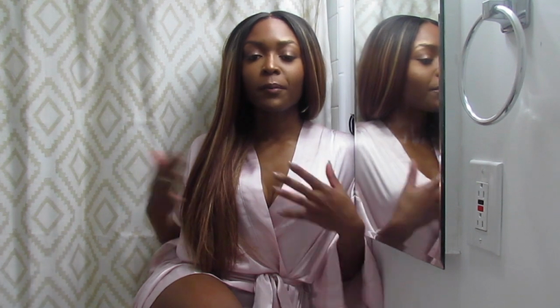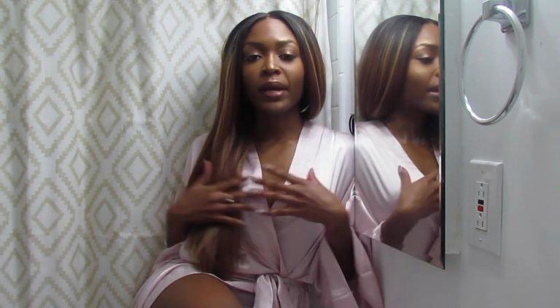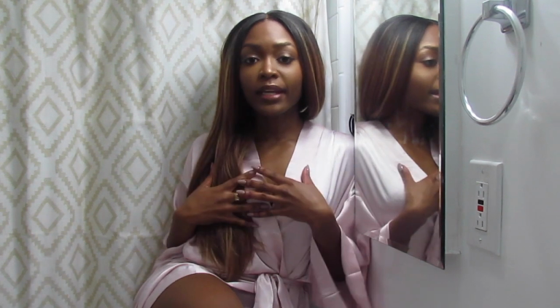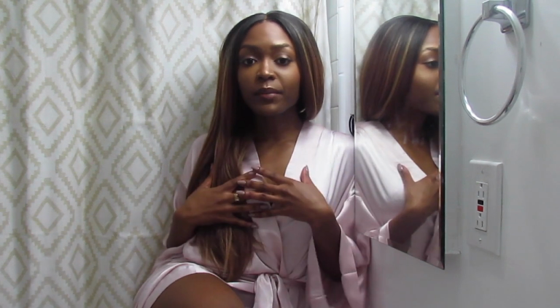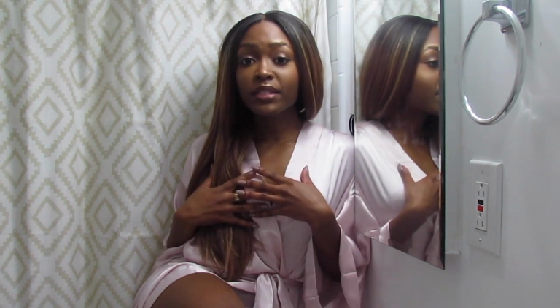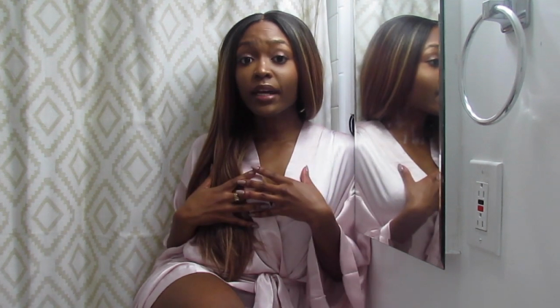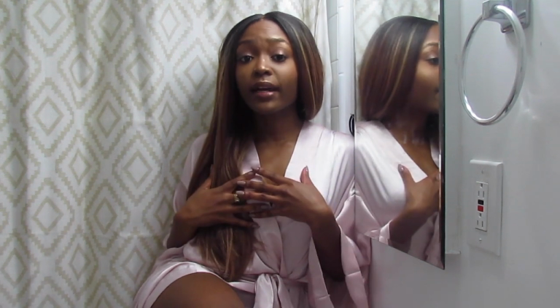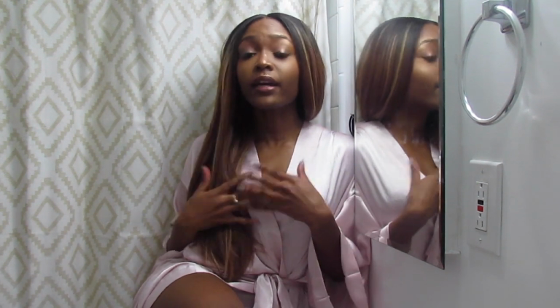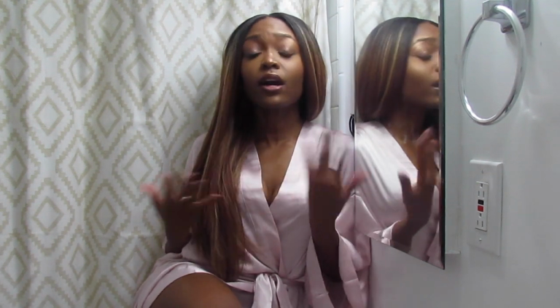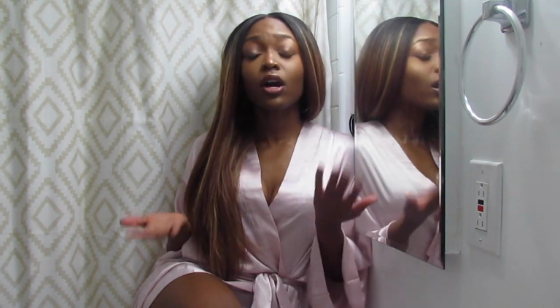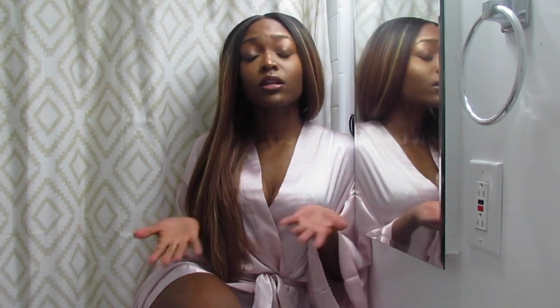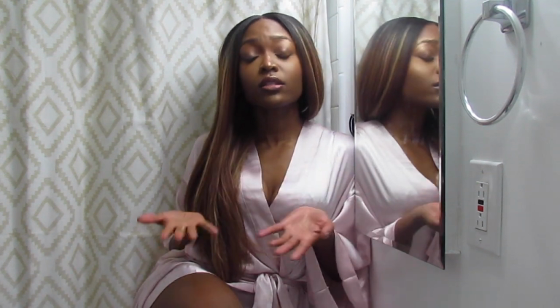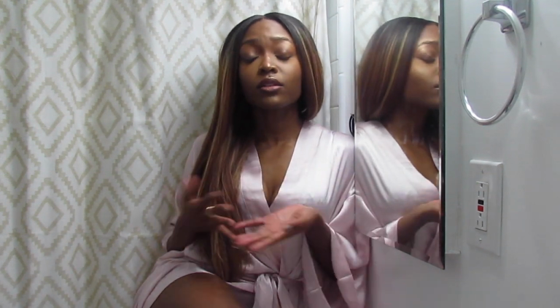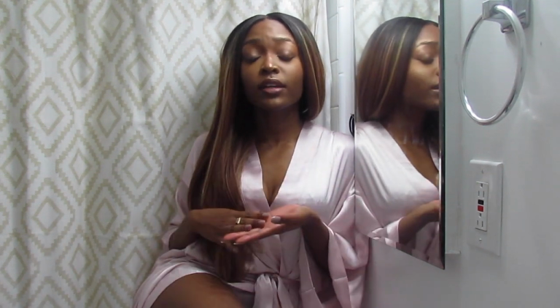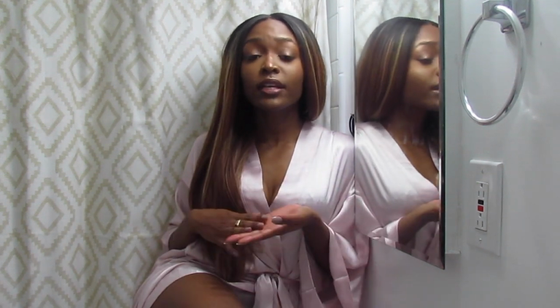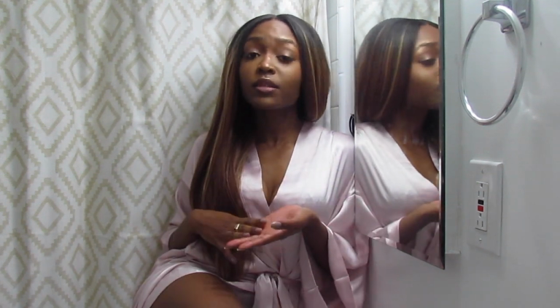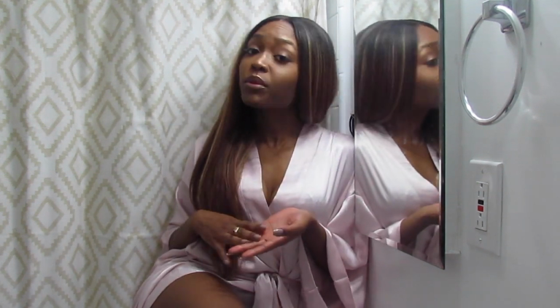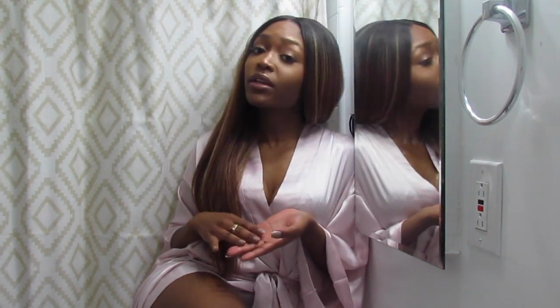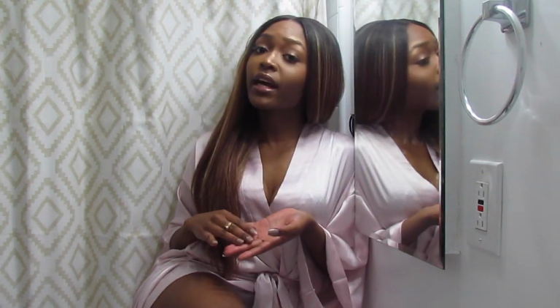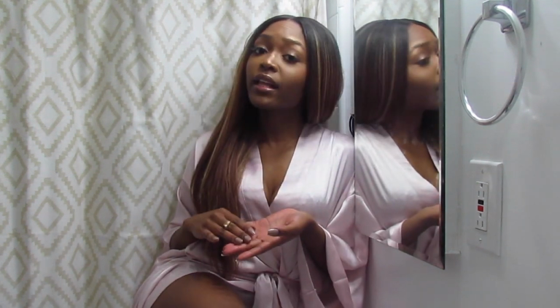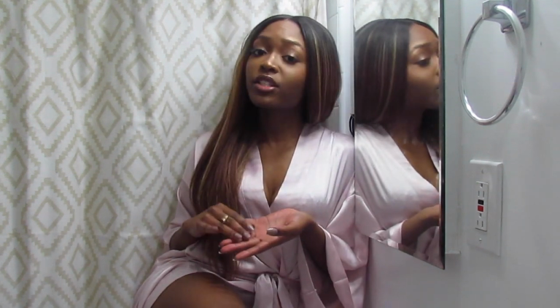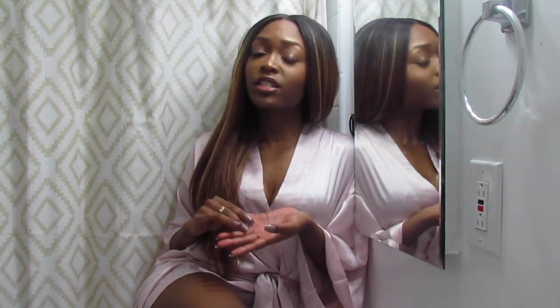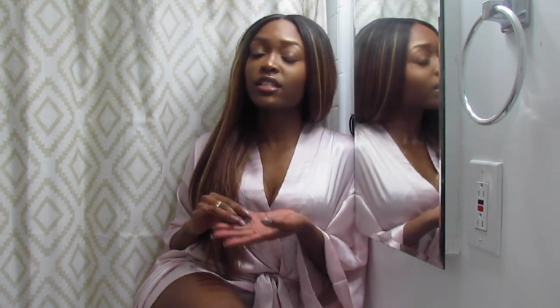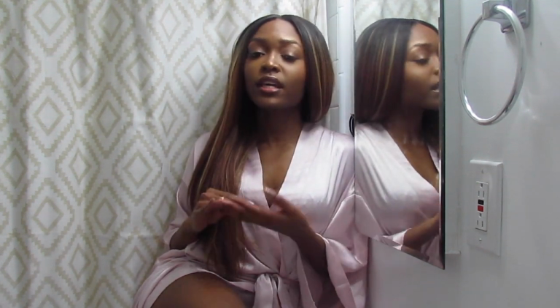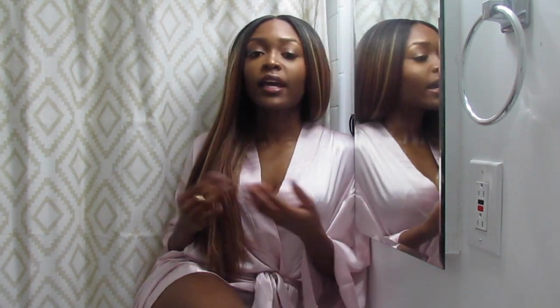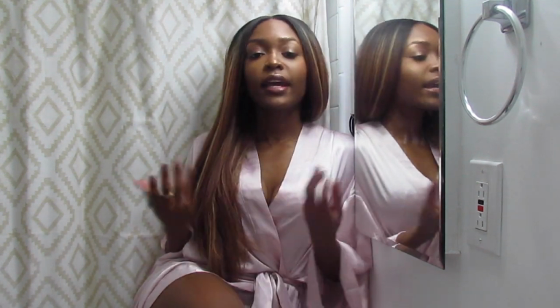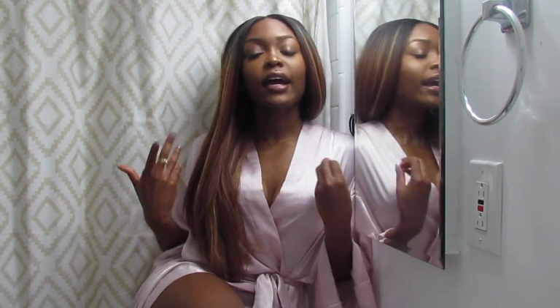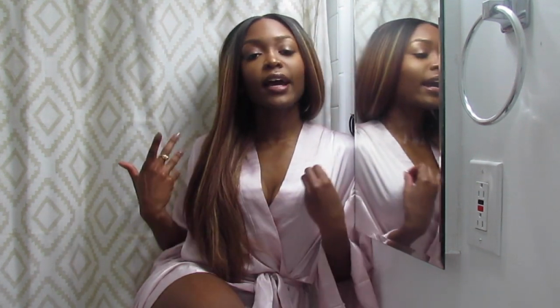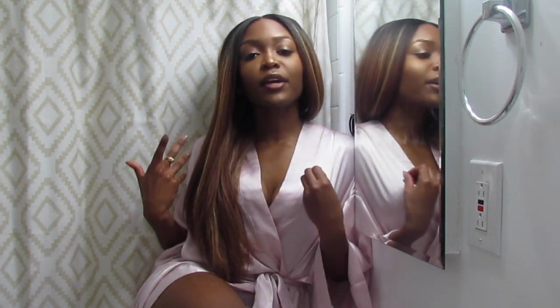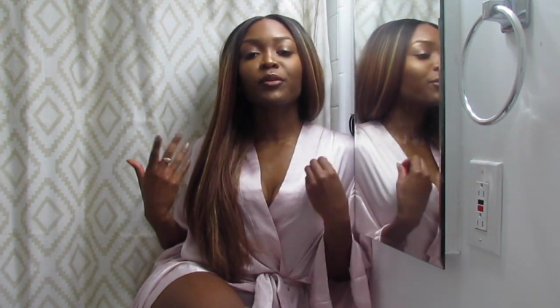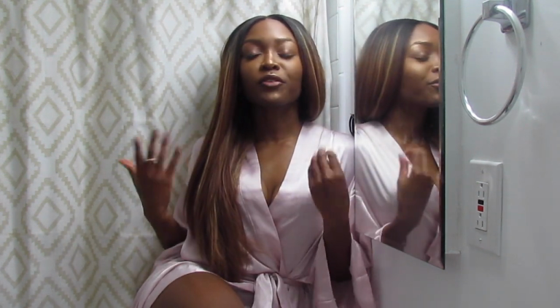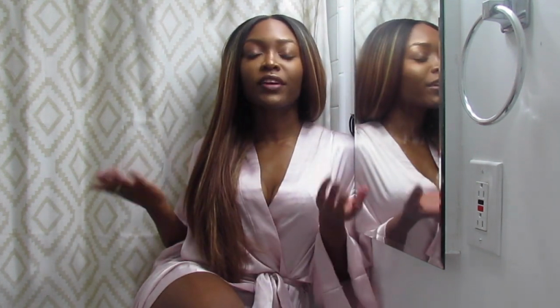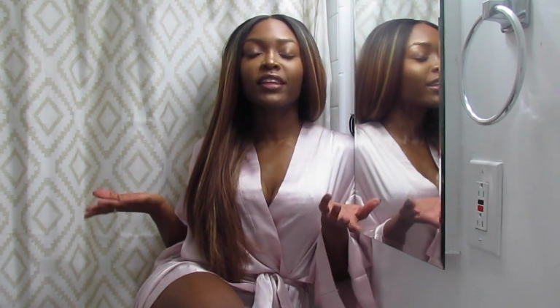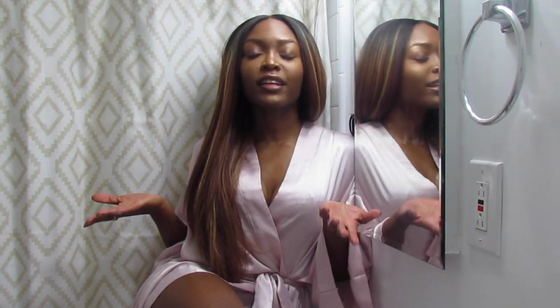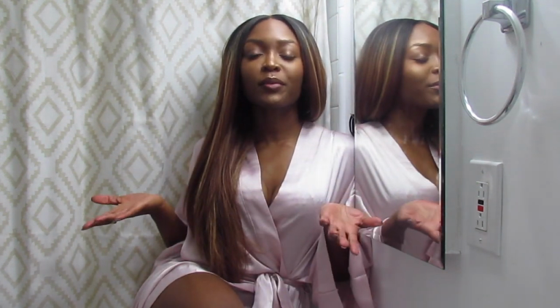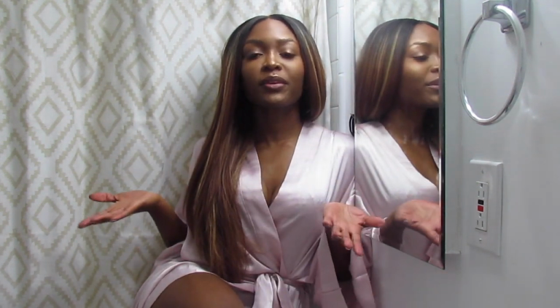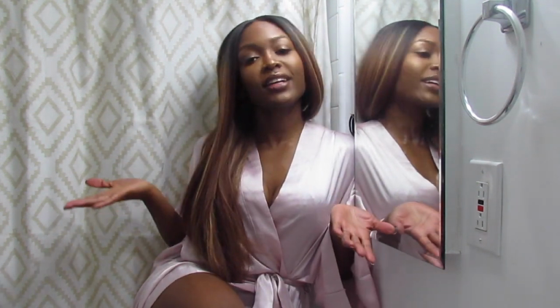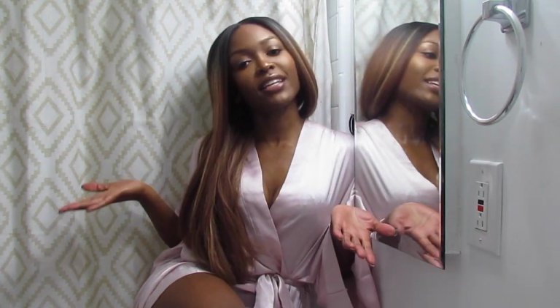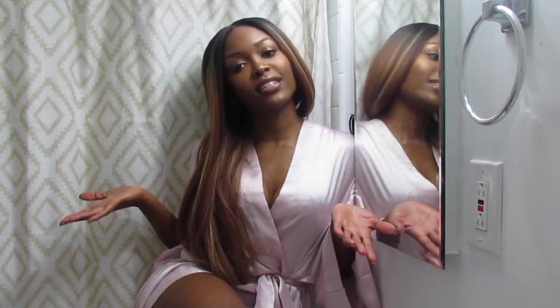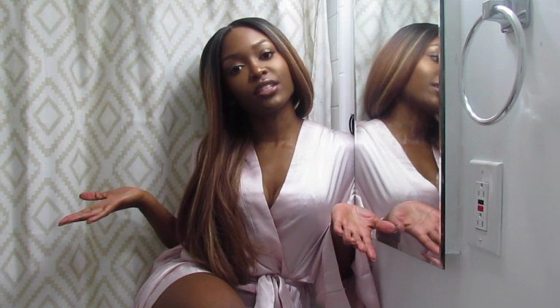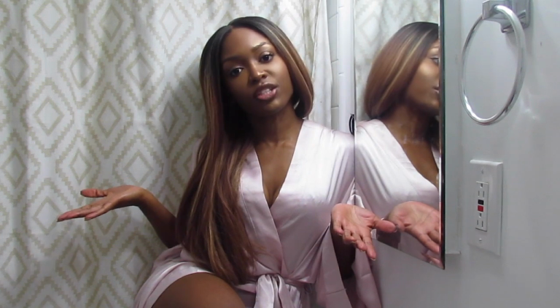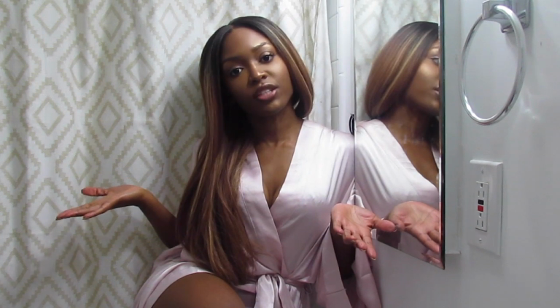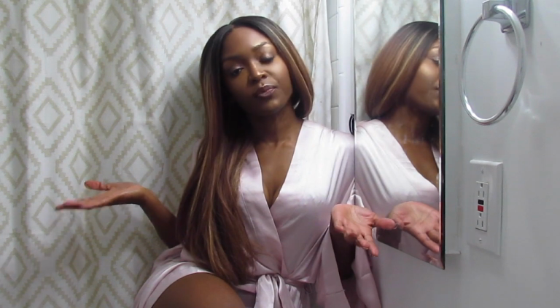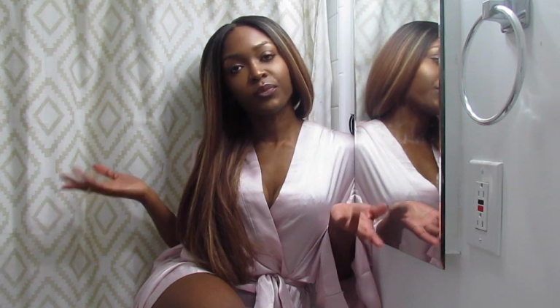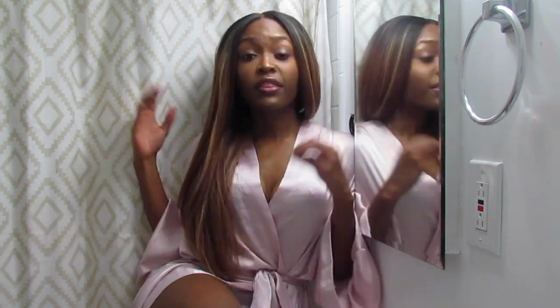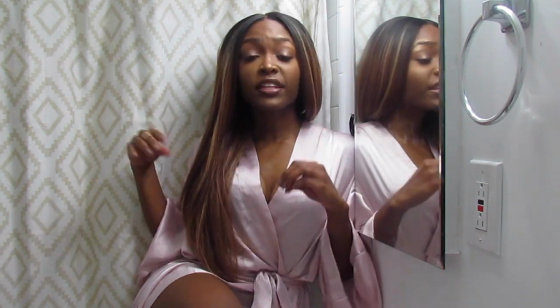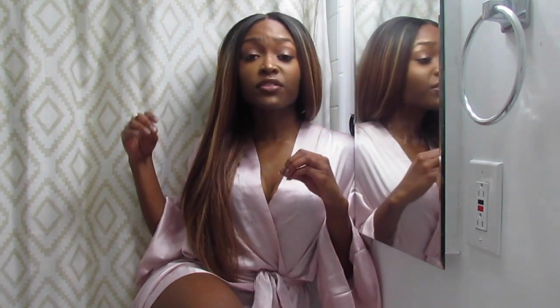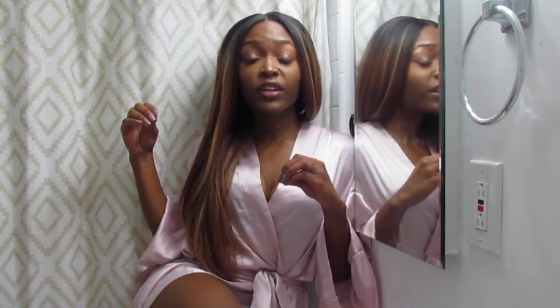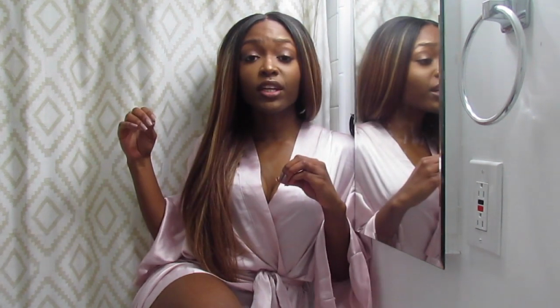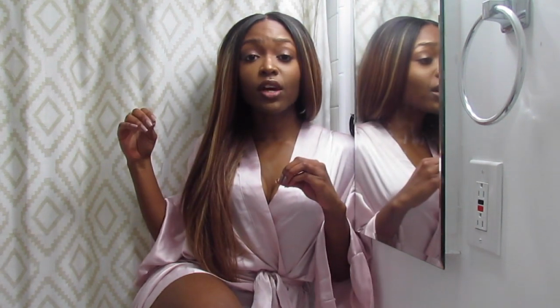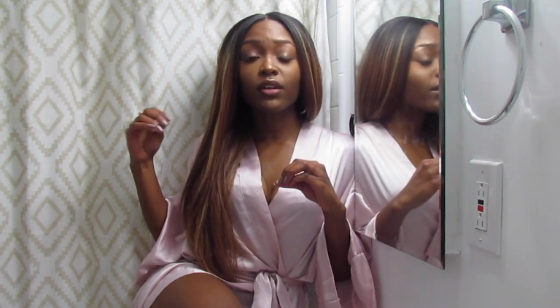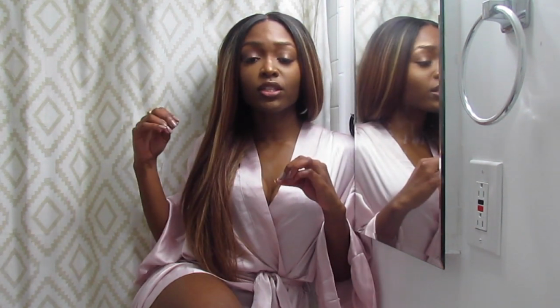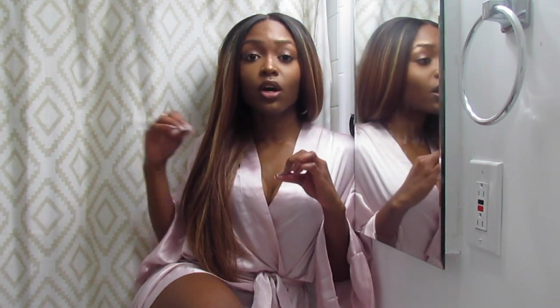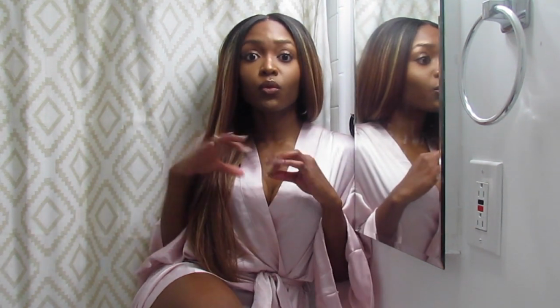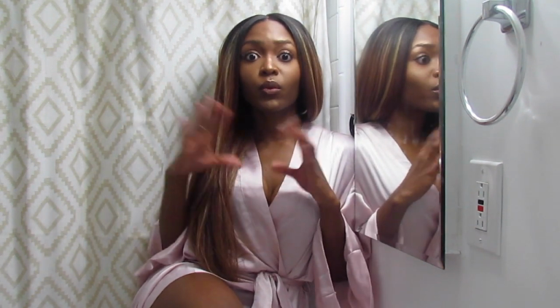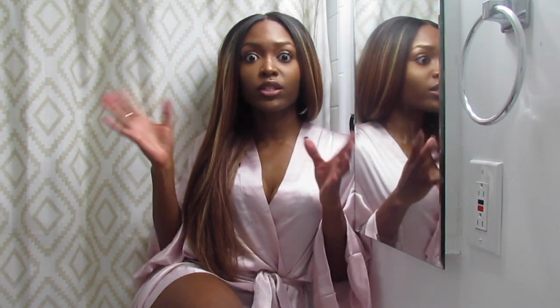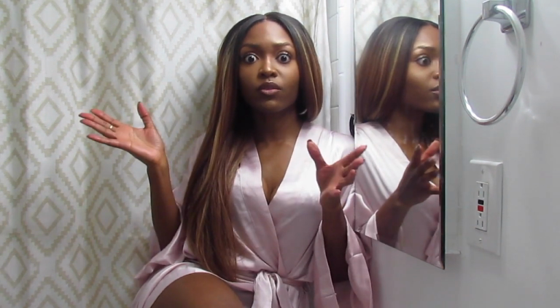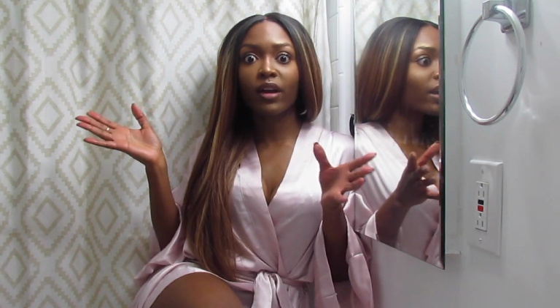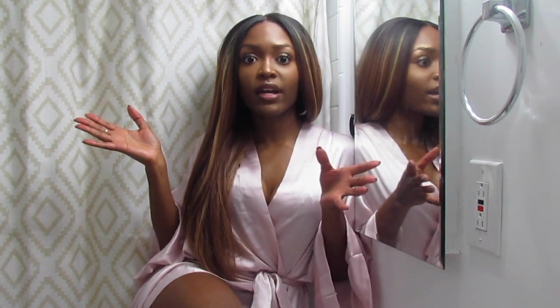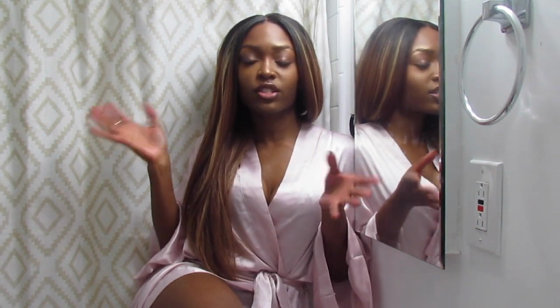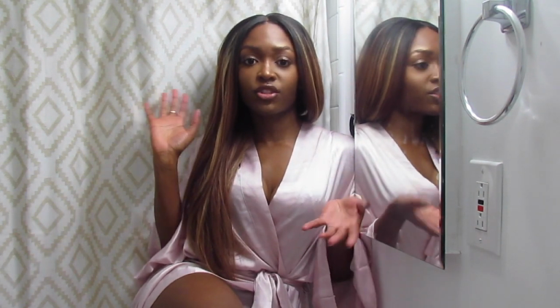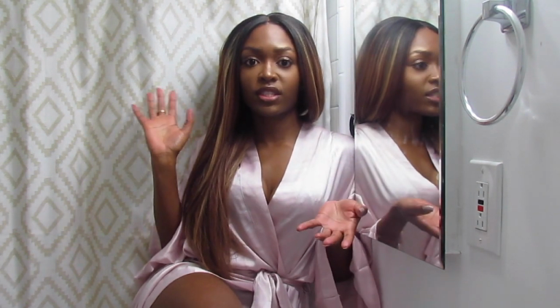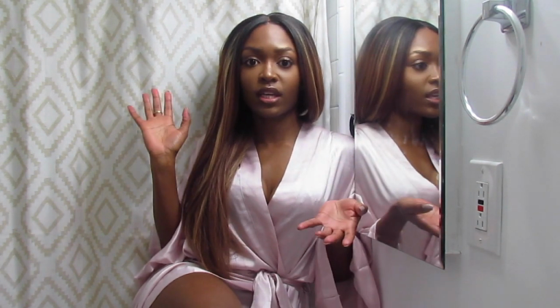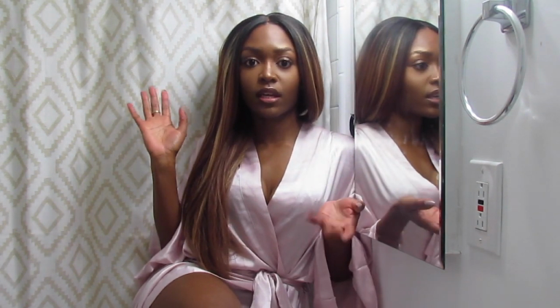Welcome back to the Golden Prescription. My name is Nye, also known as a beautyologist, and I am your friendly neighborhood esthetician. This video is called Winterize Your Skin.